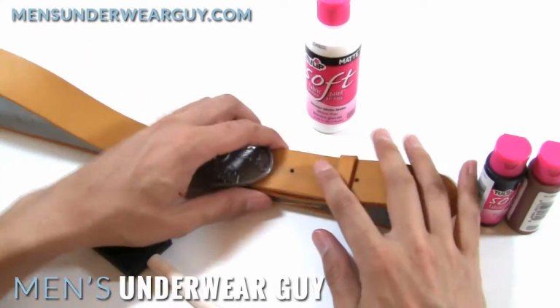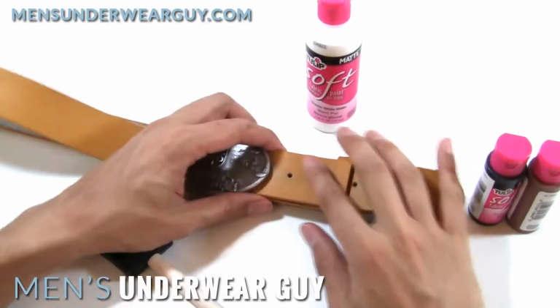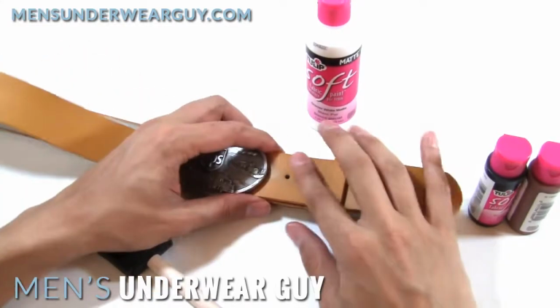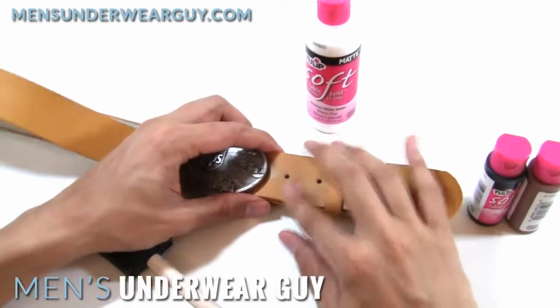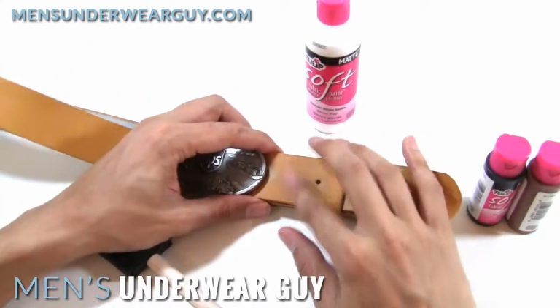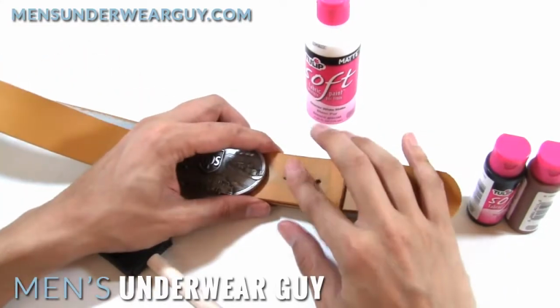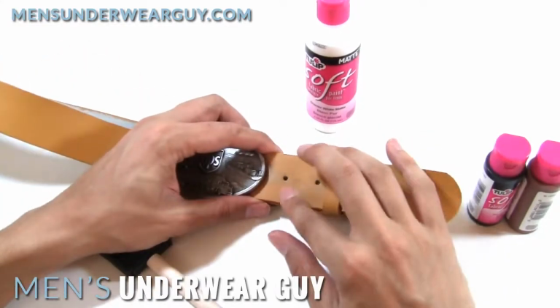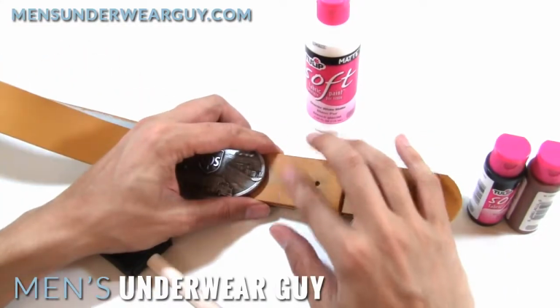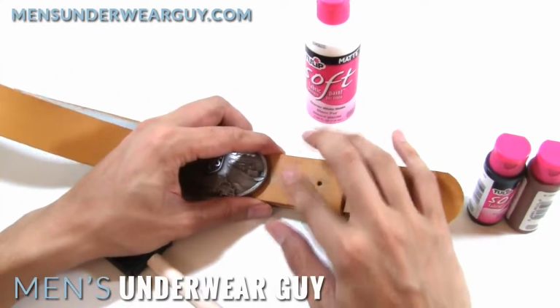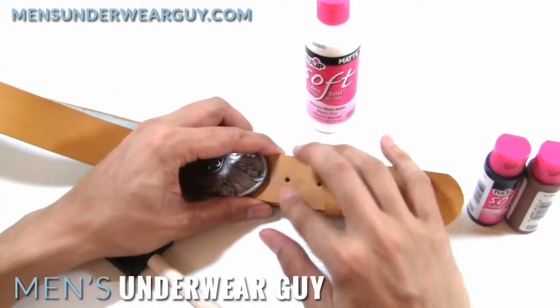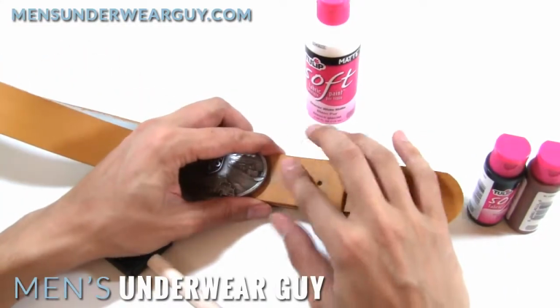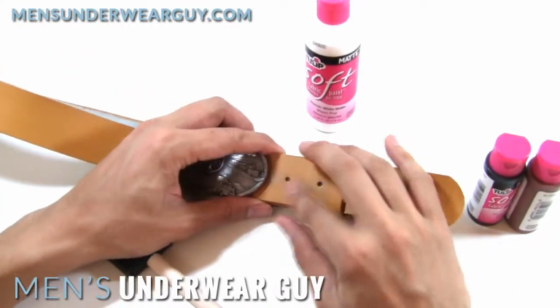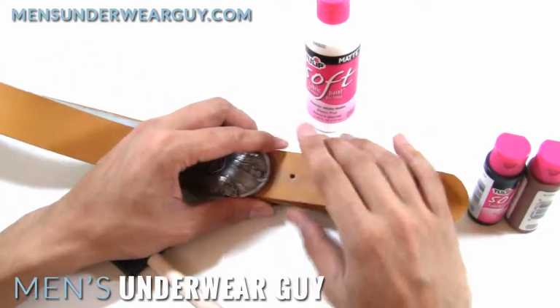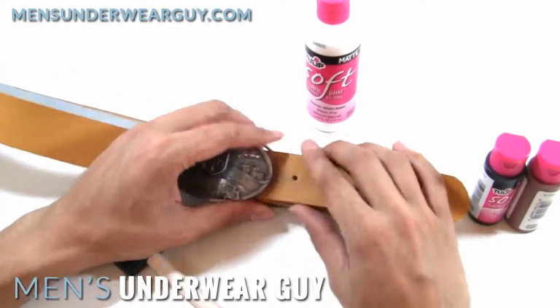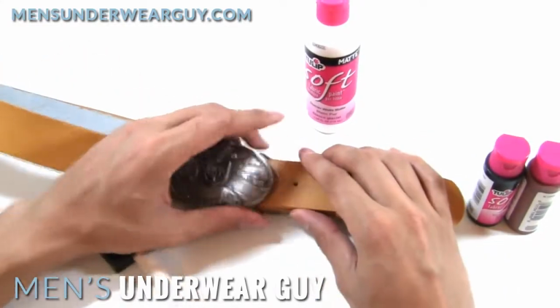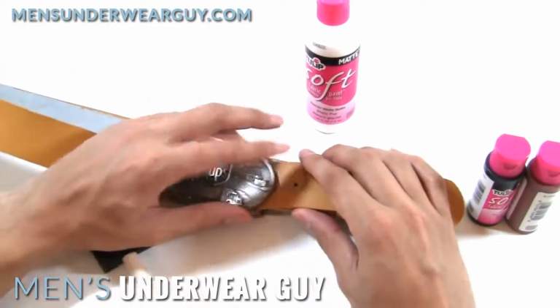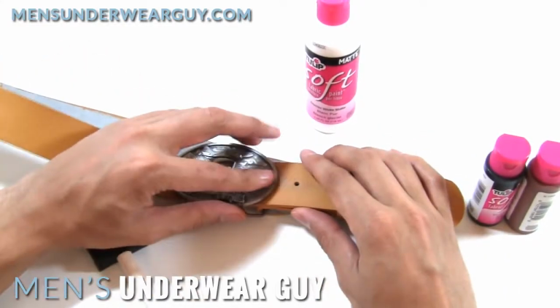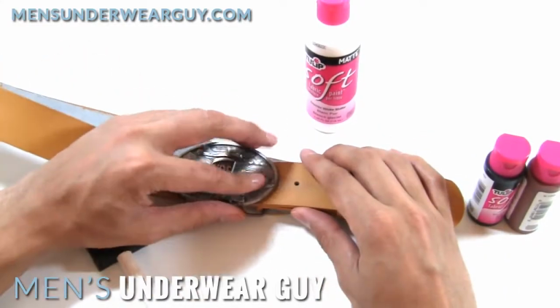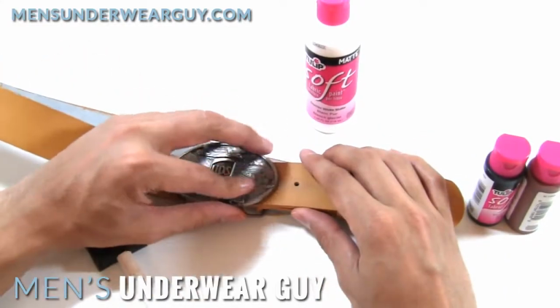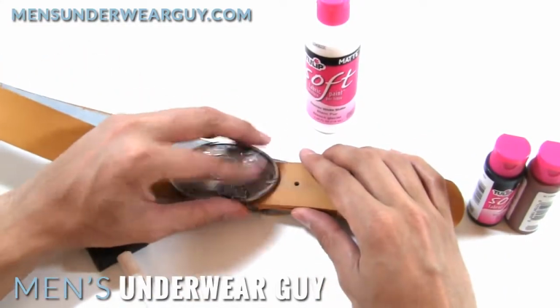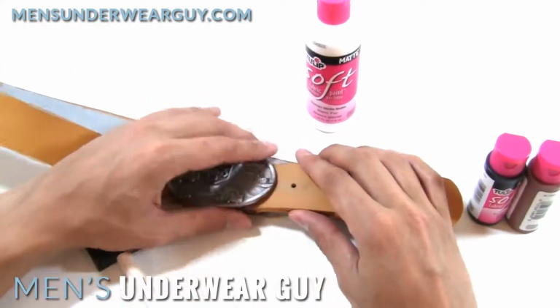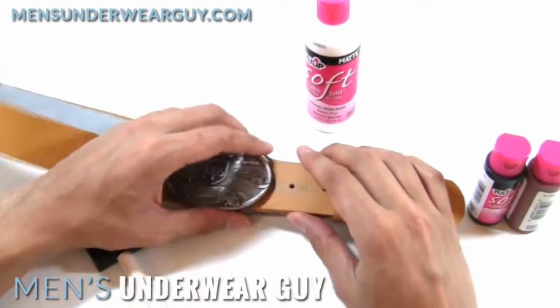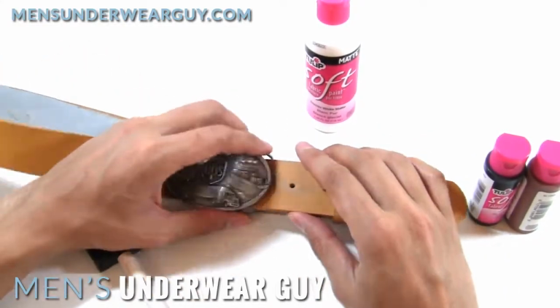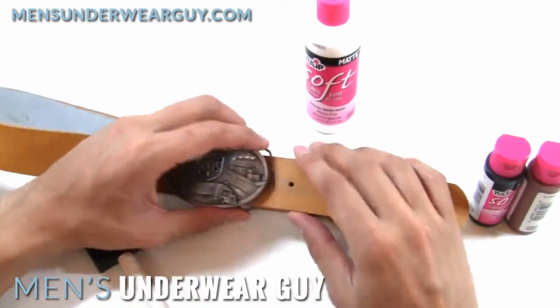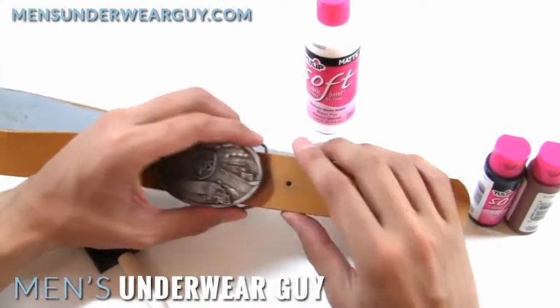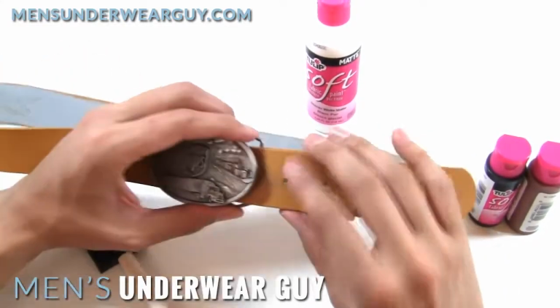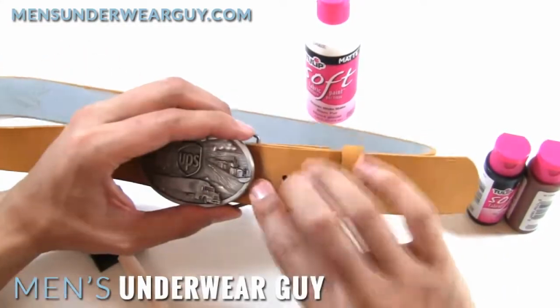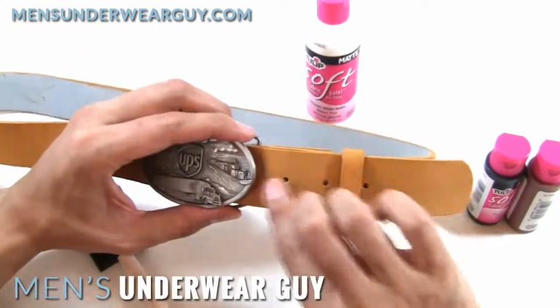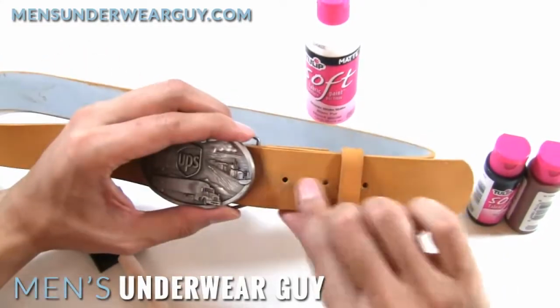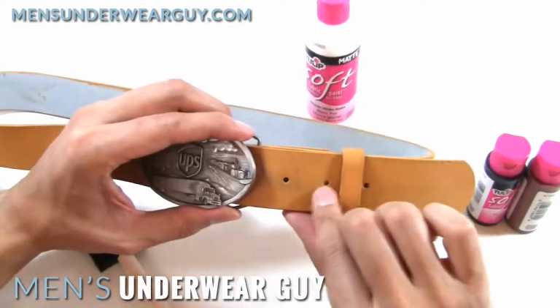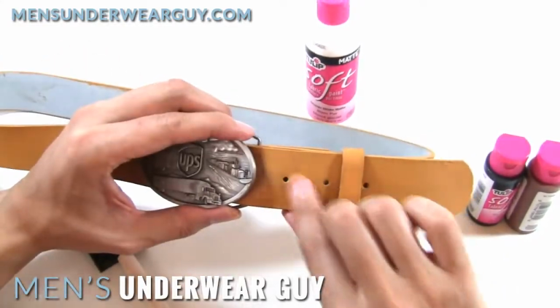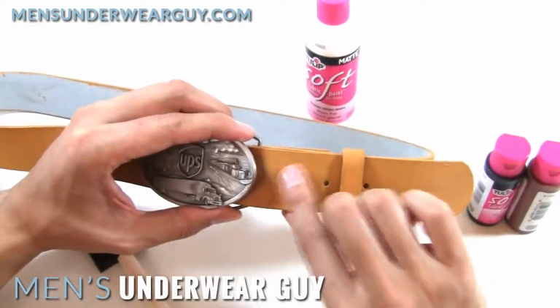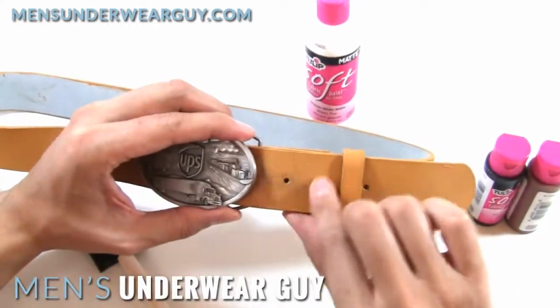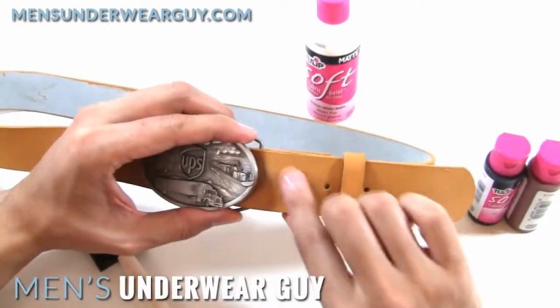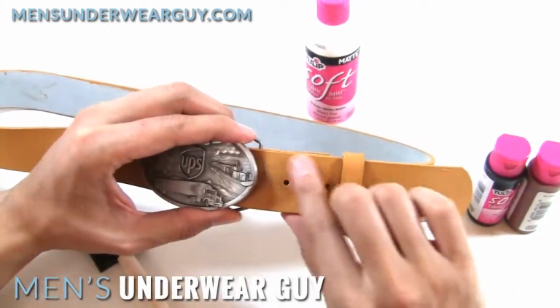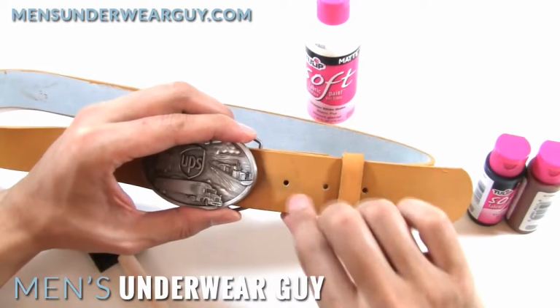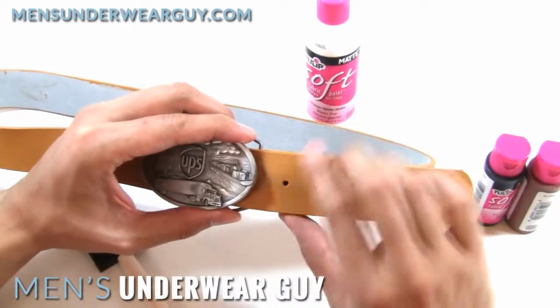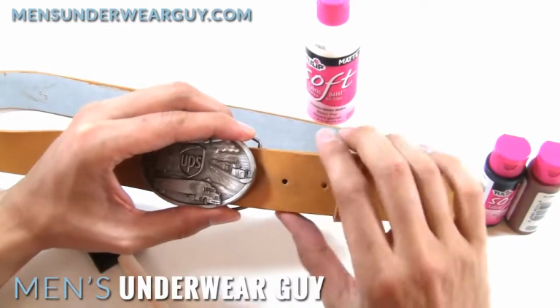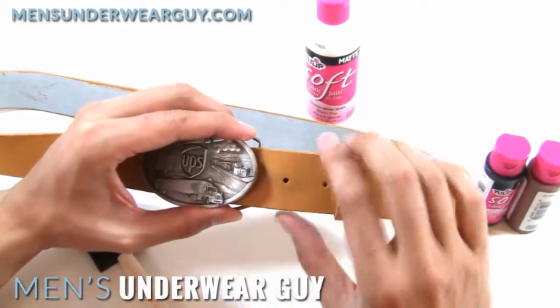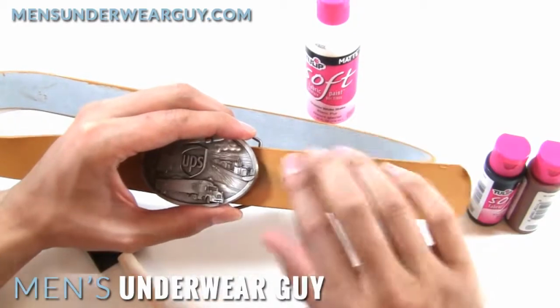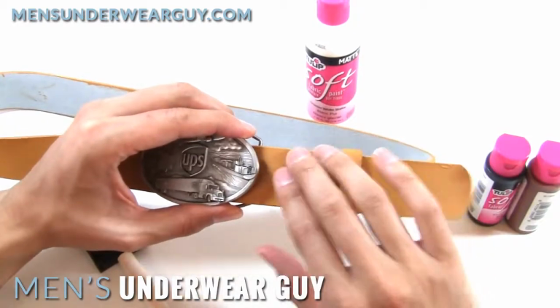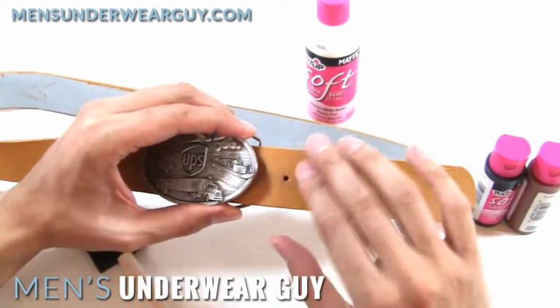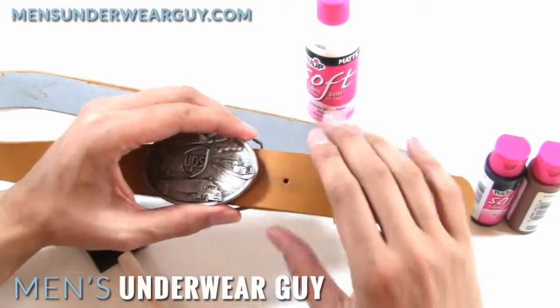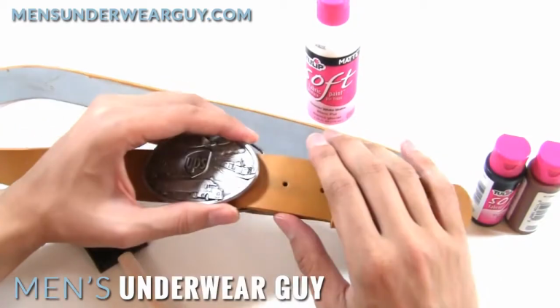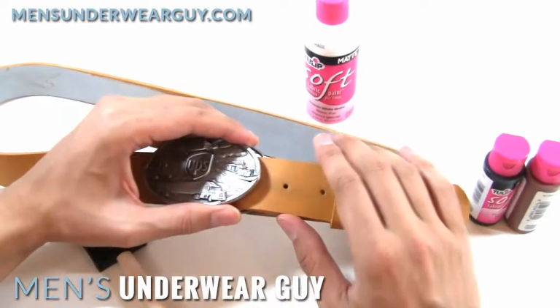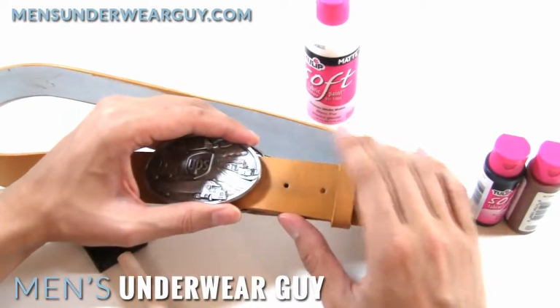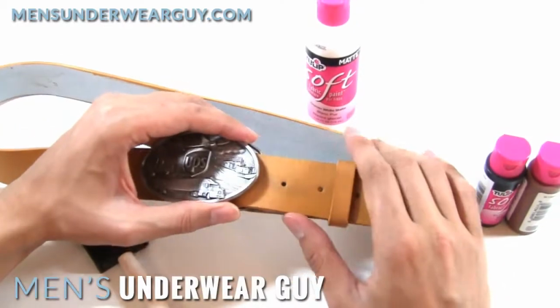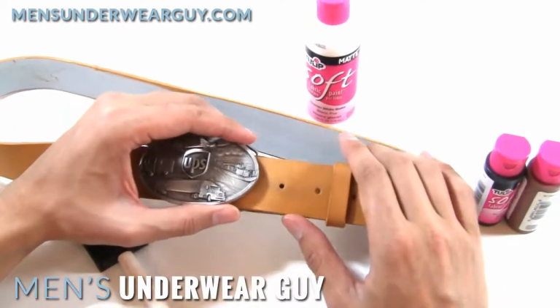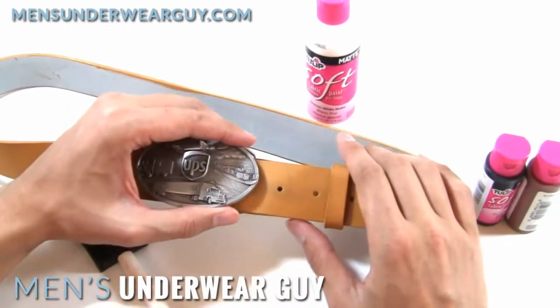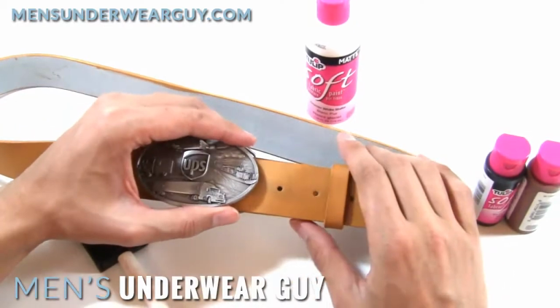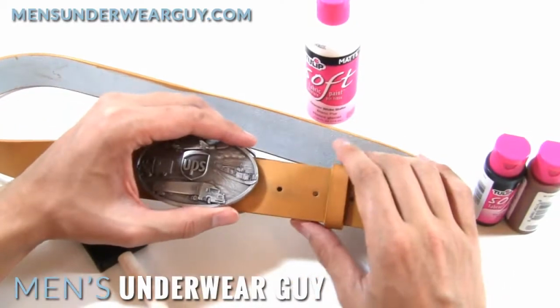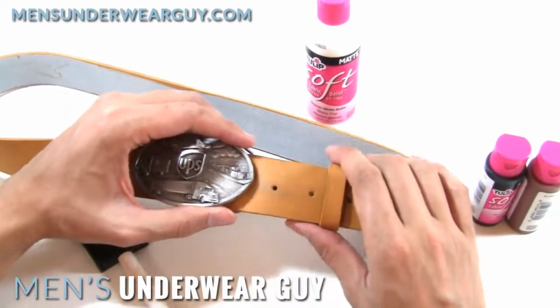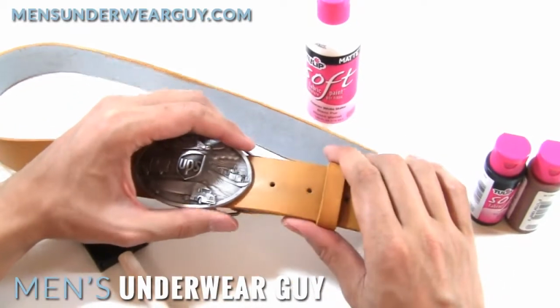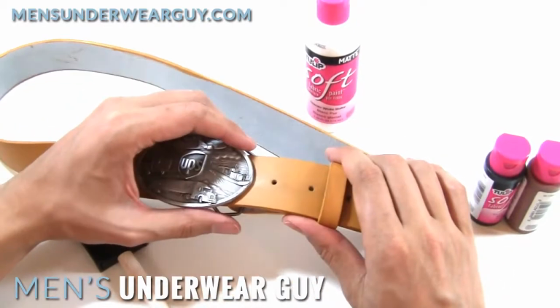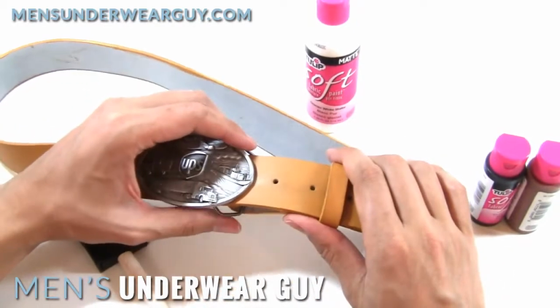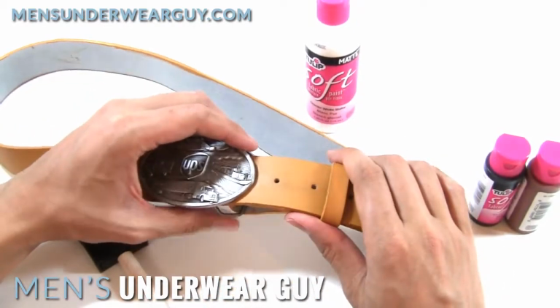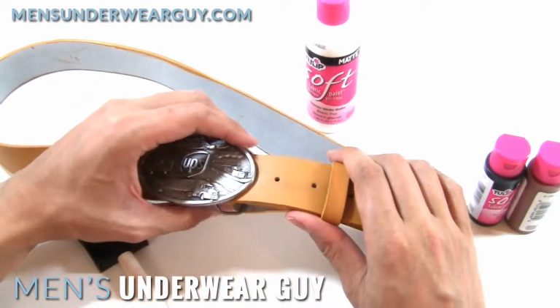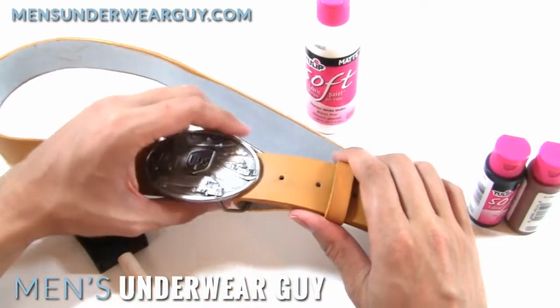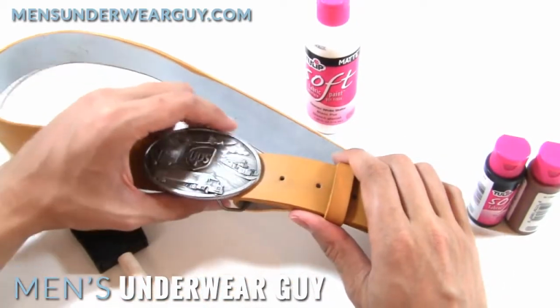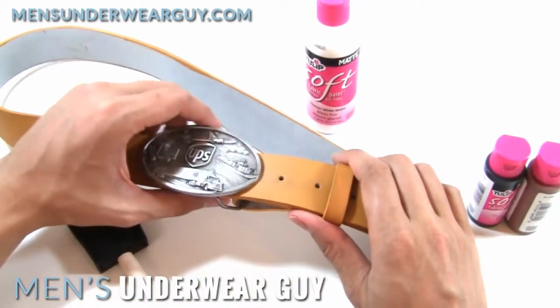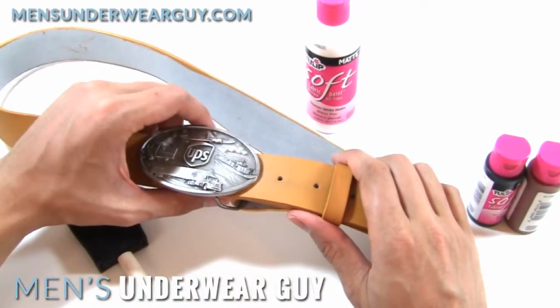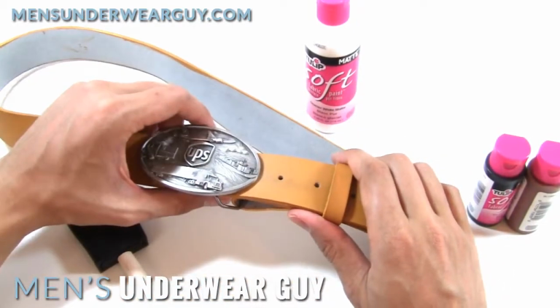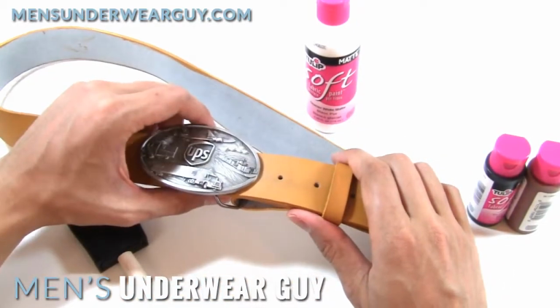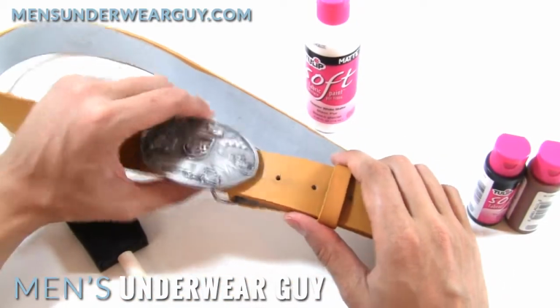It did get a little bit of wear from the buckle. You can see there's some tarnishing of the color, which I can touch up there if I were interested in doing that.